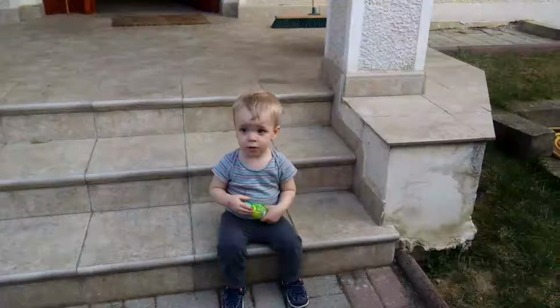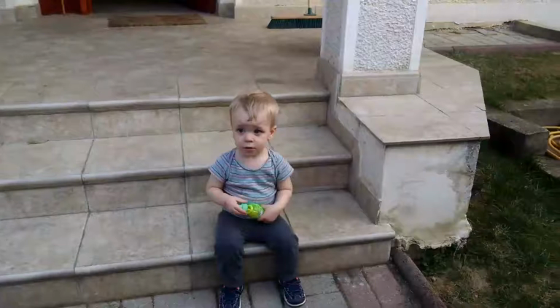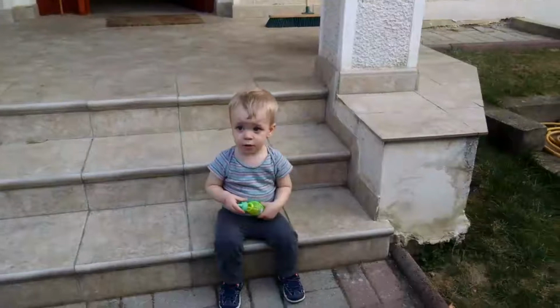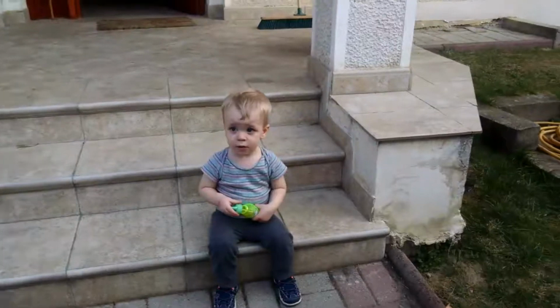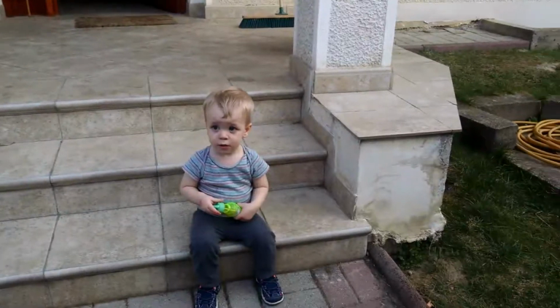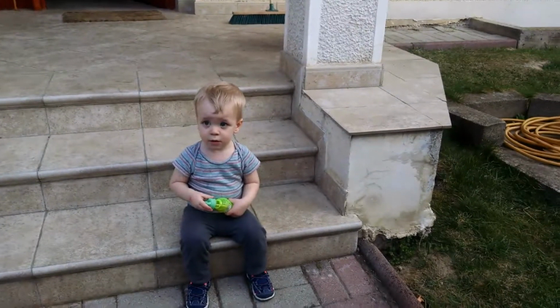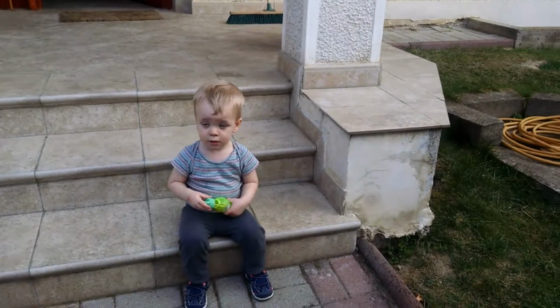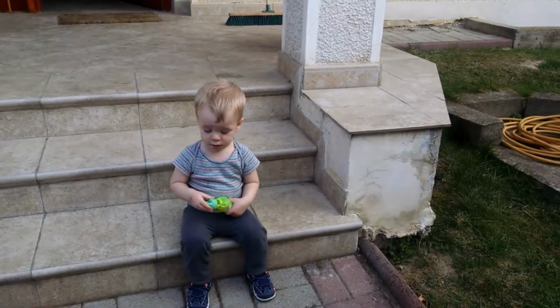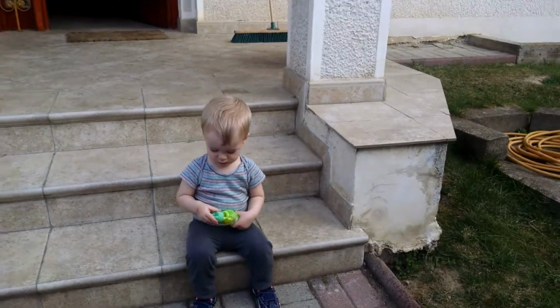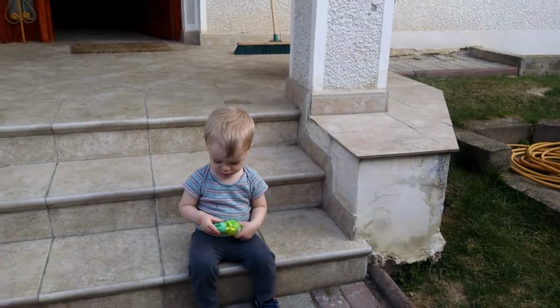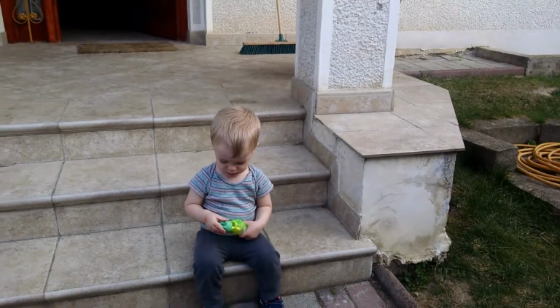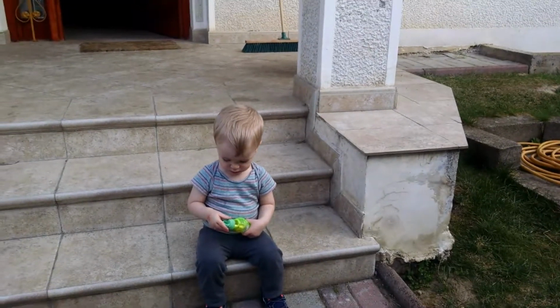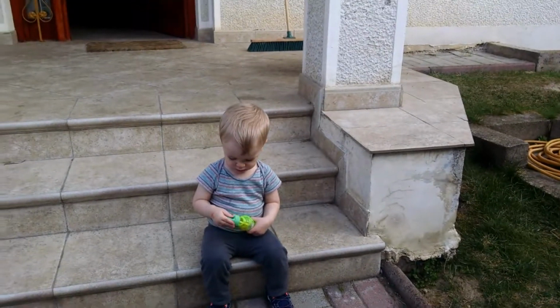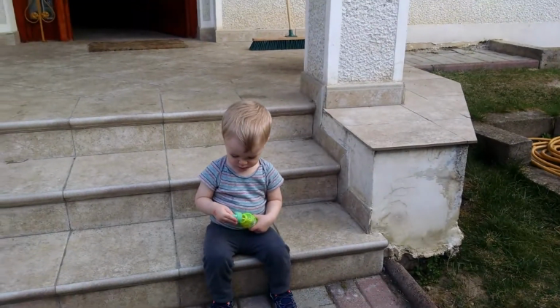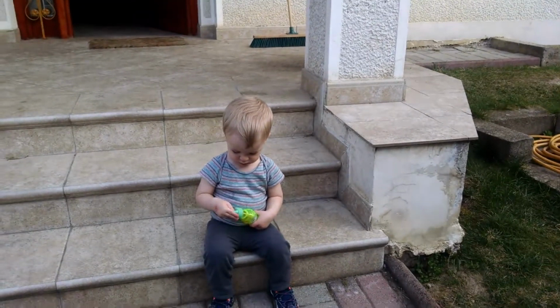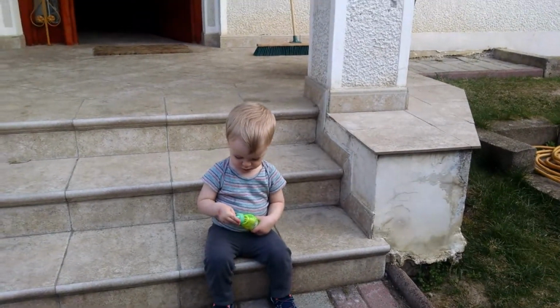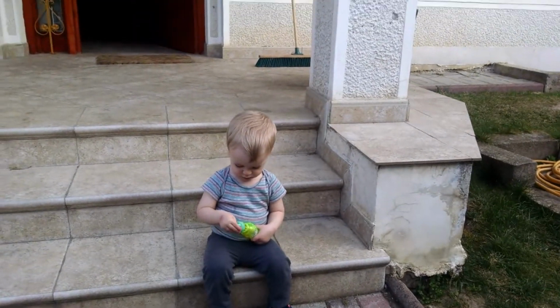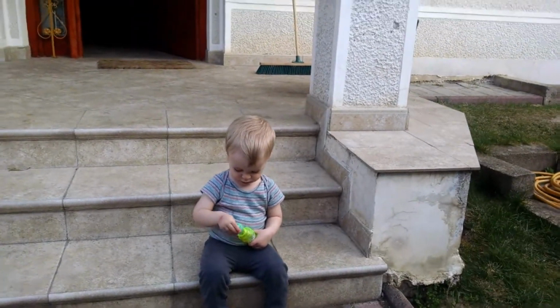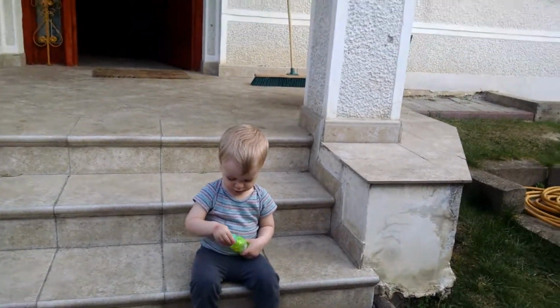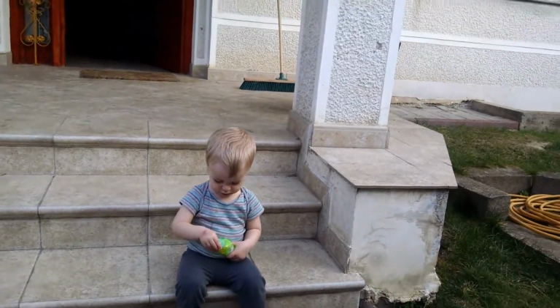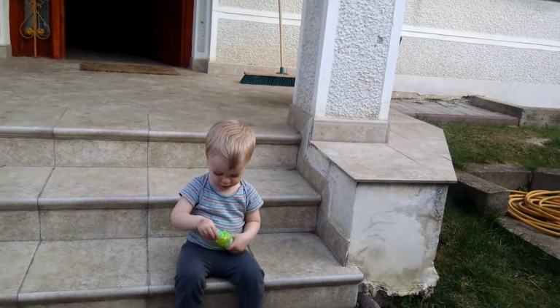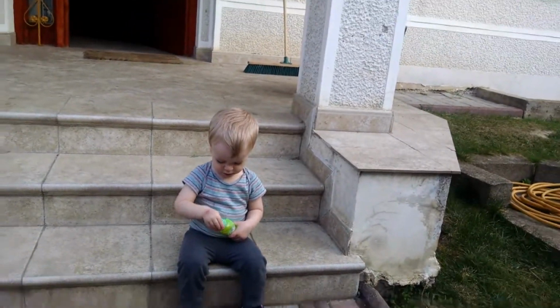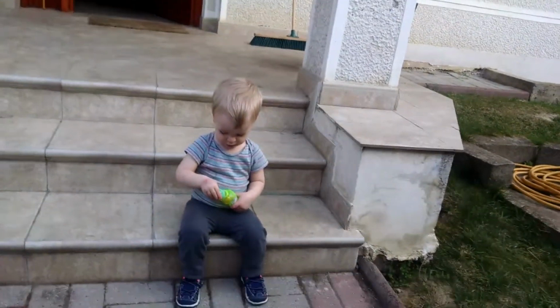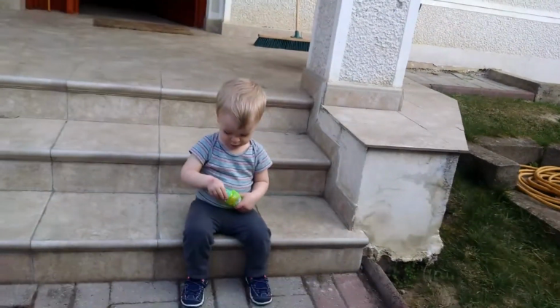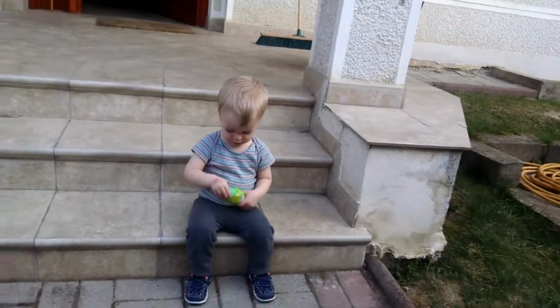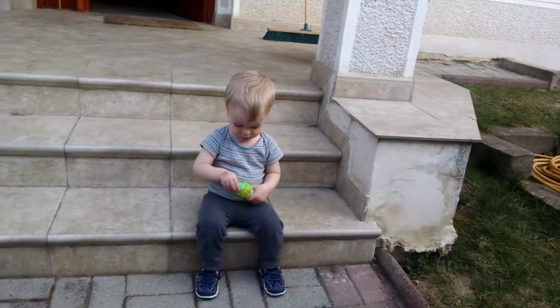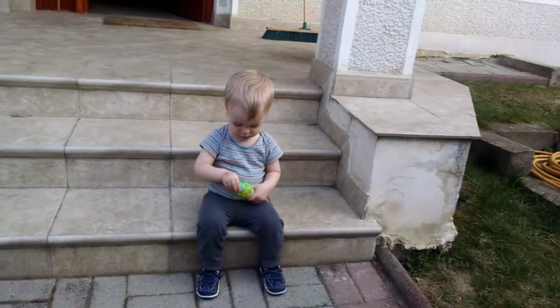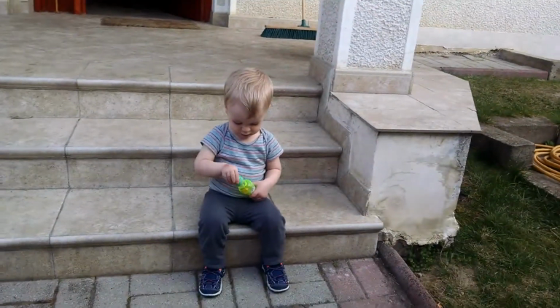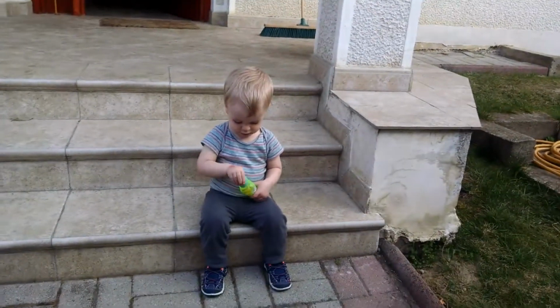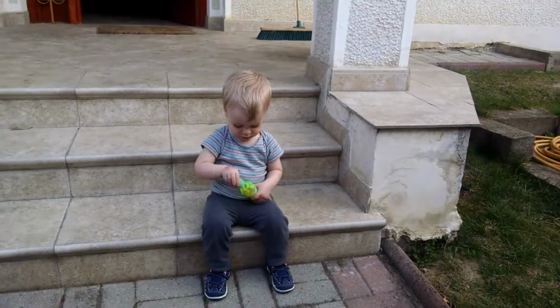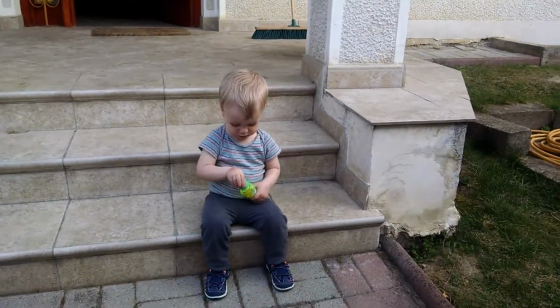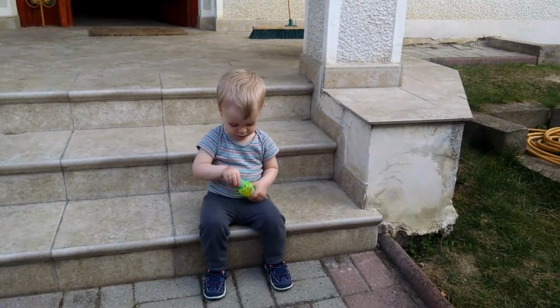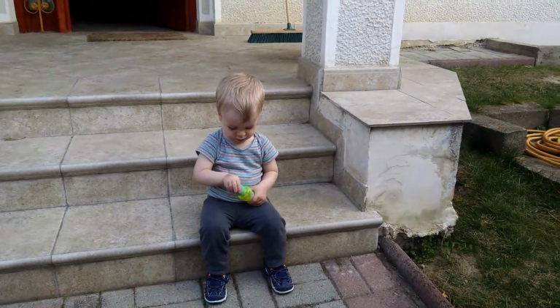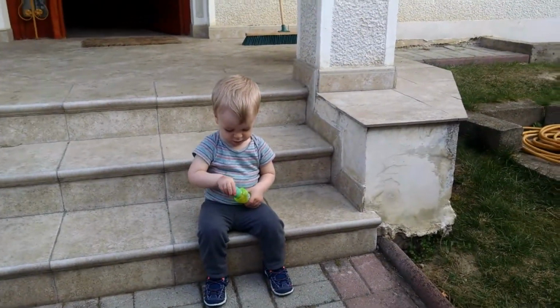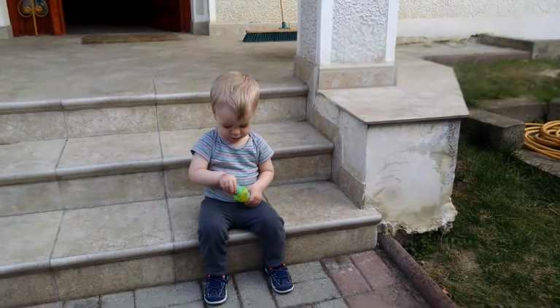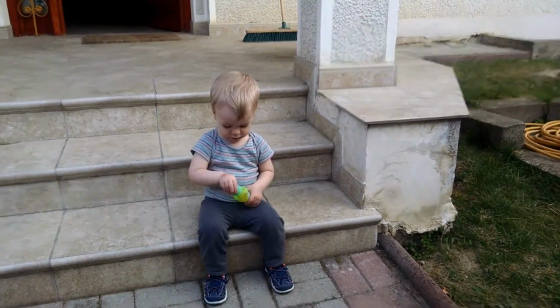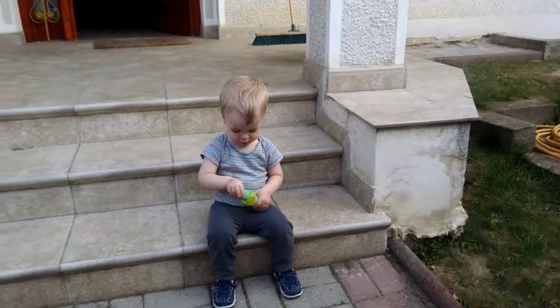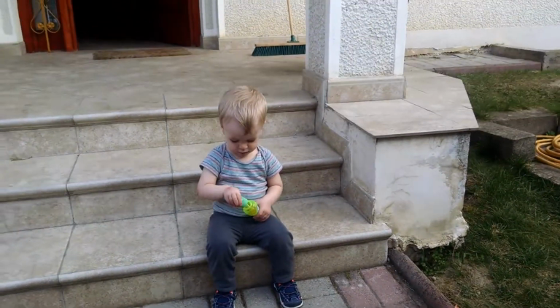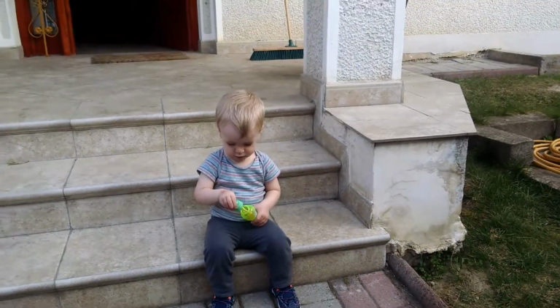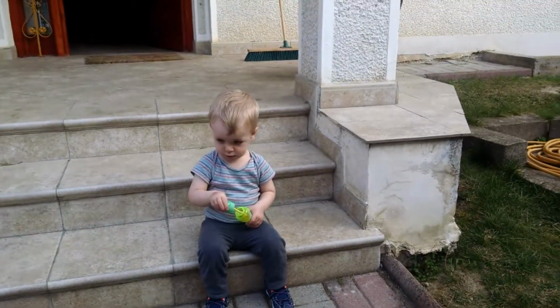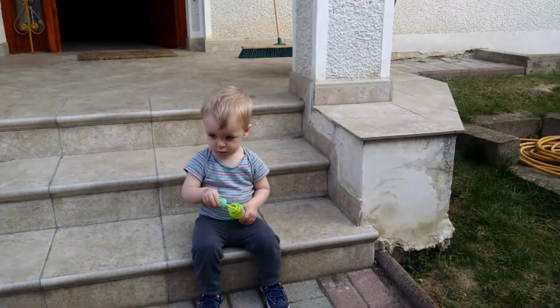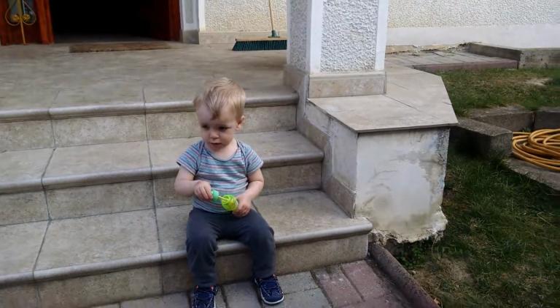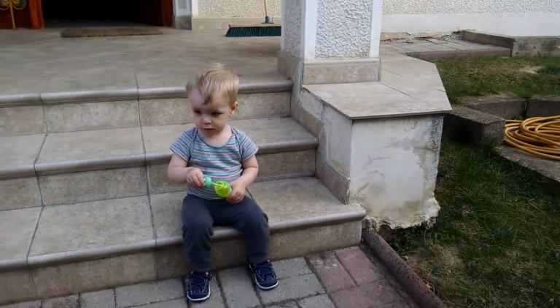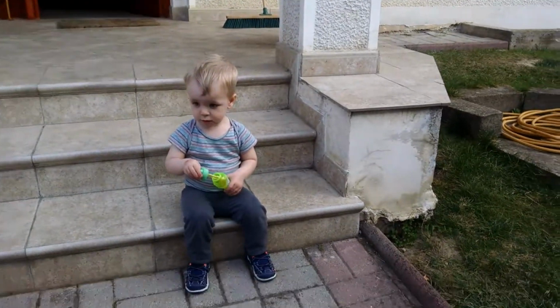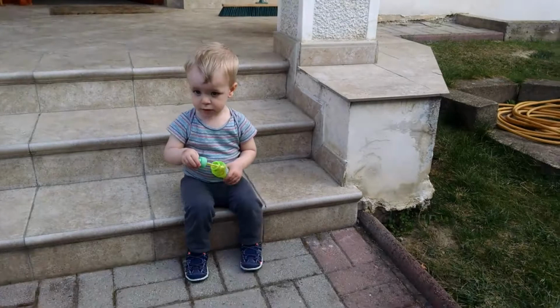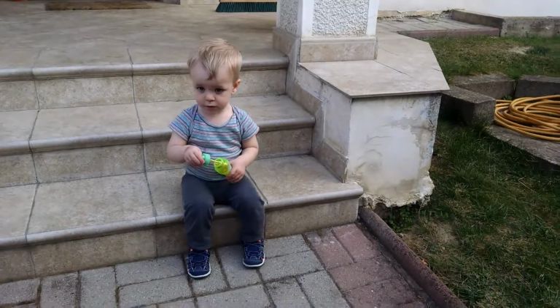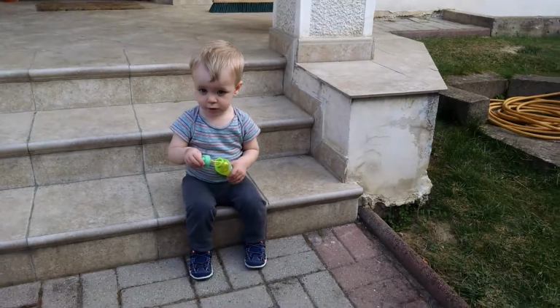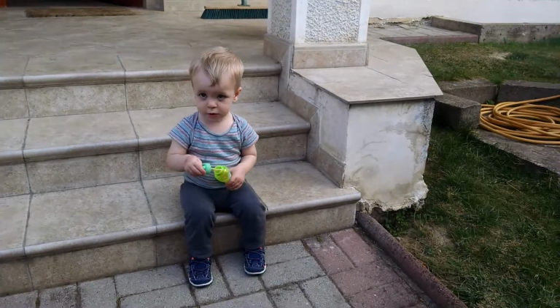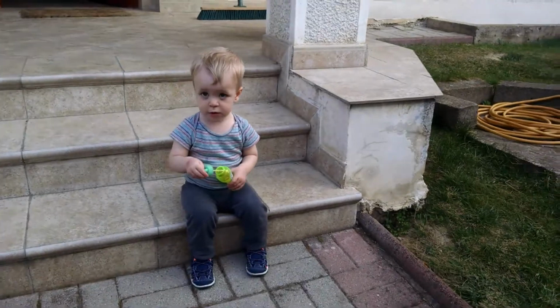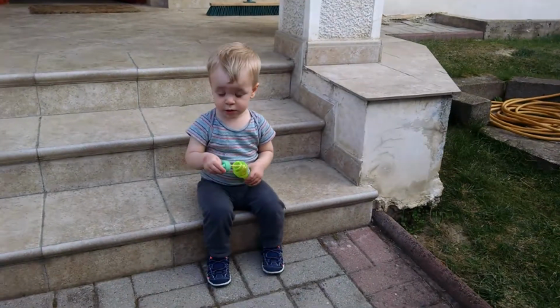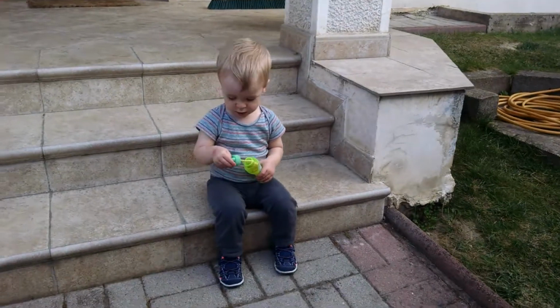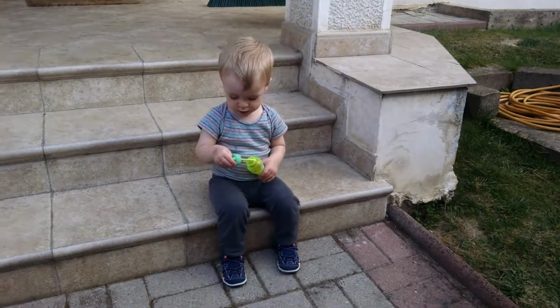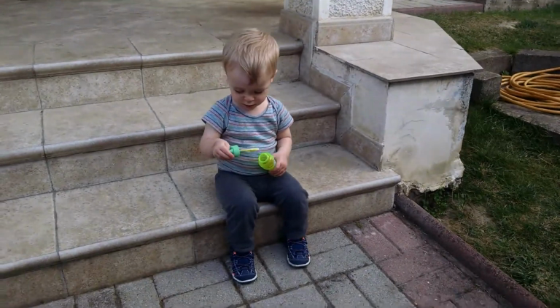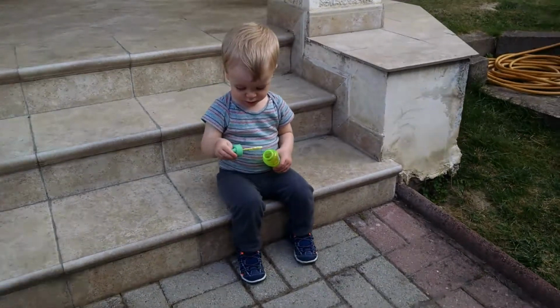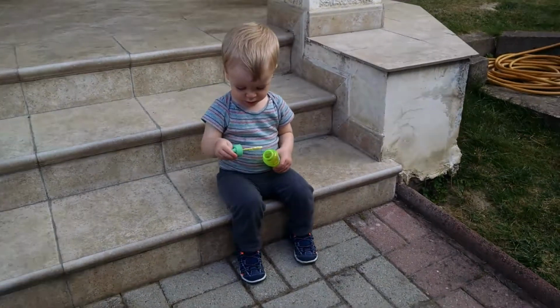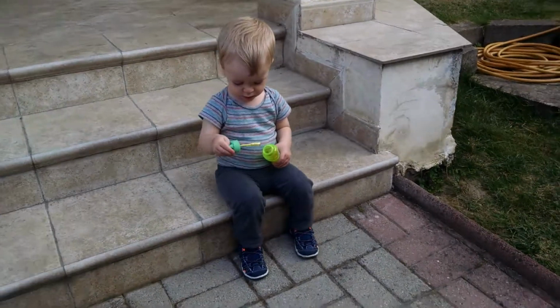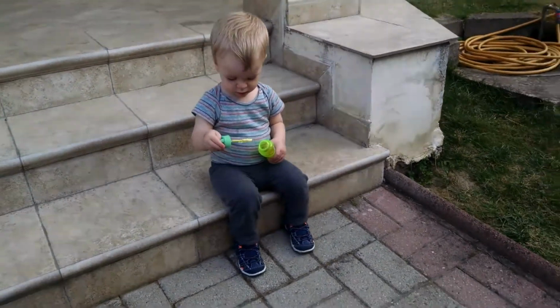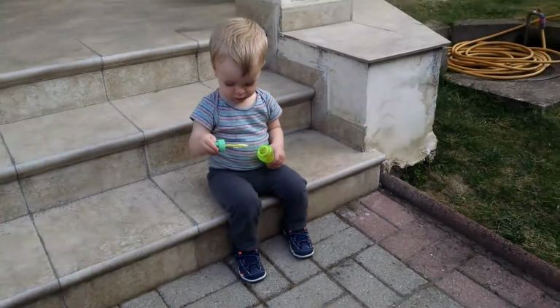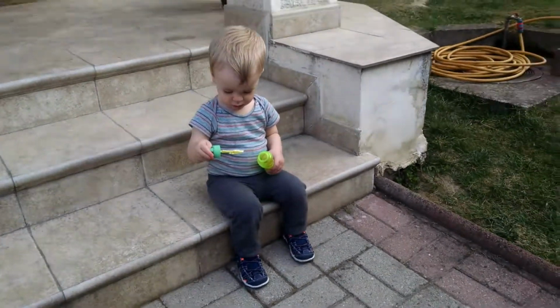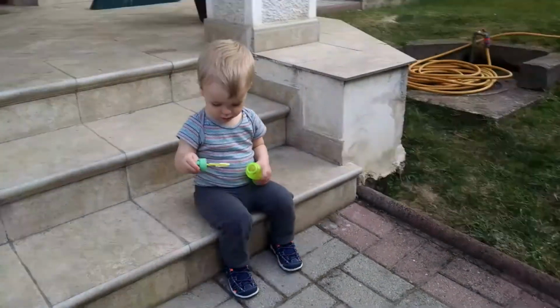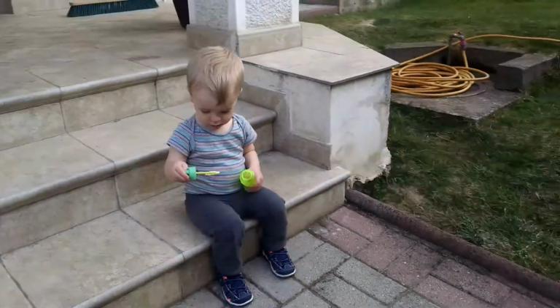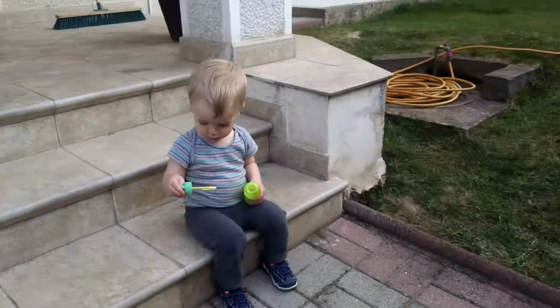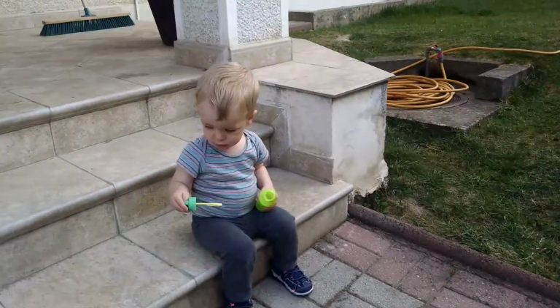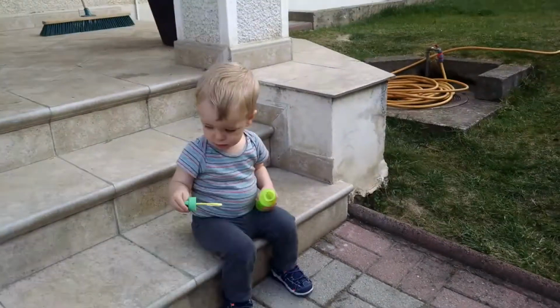Tell us how to blow bubbles. Okay, let's see it. Okay, go for it. Stand up and blow the bubbles.